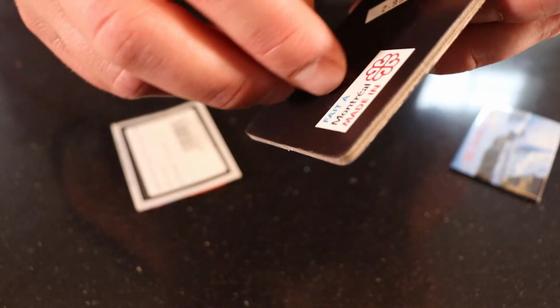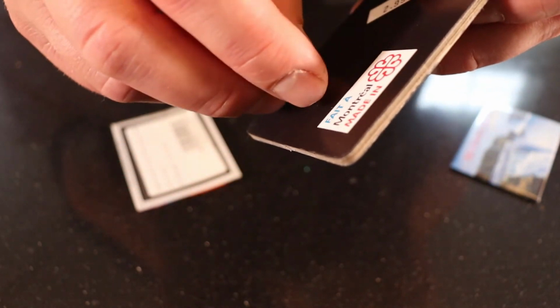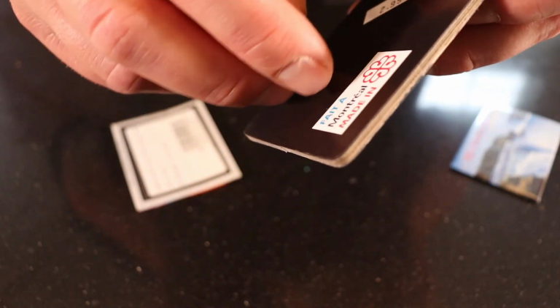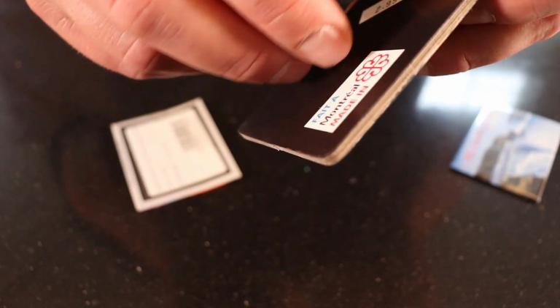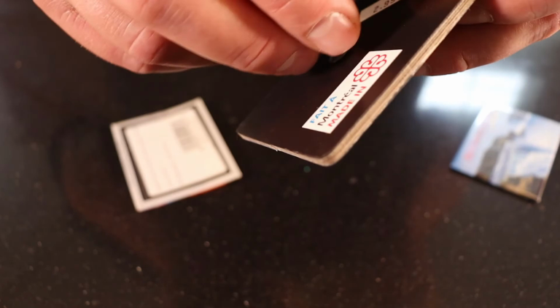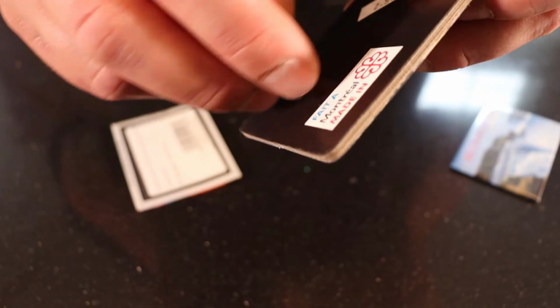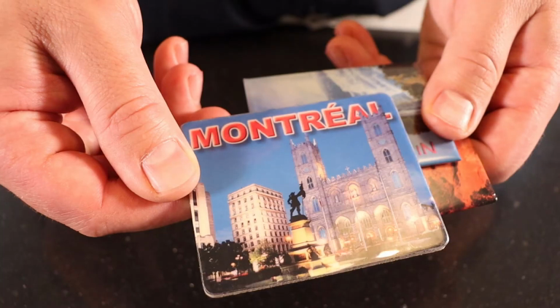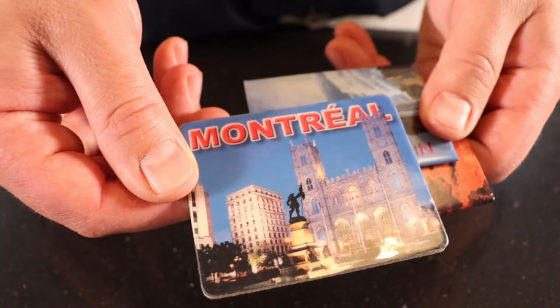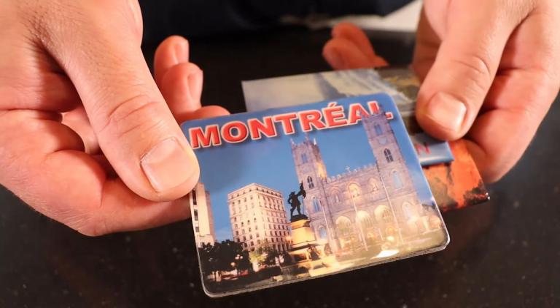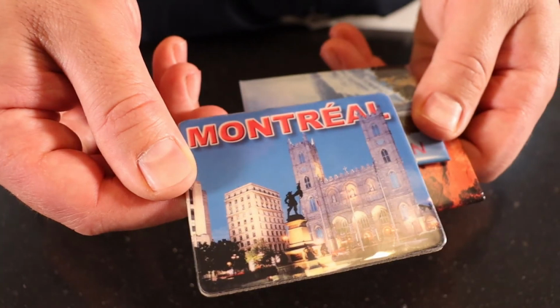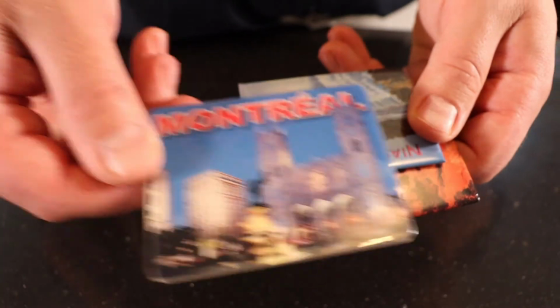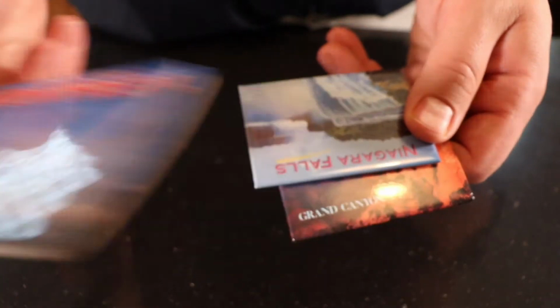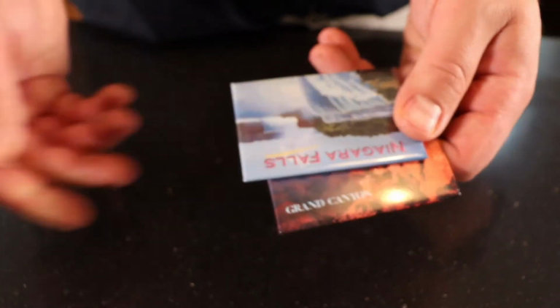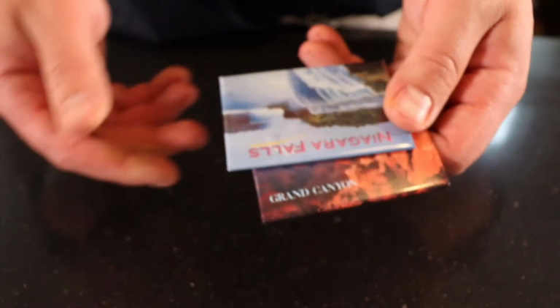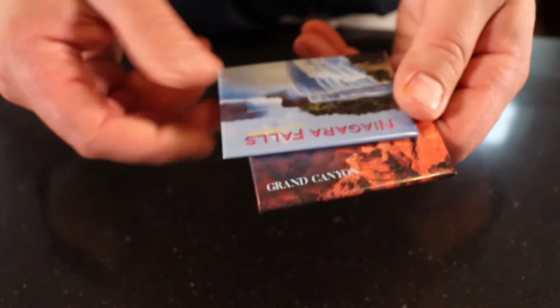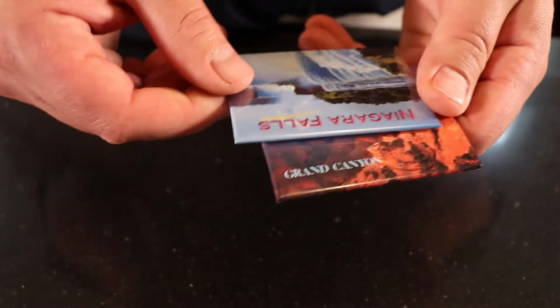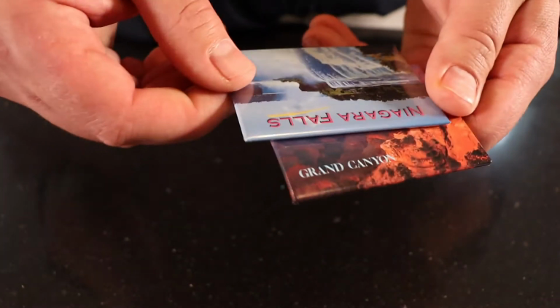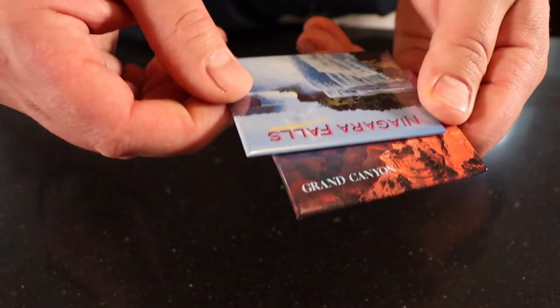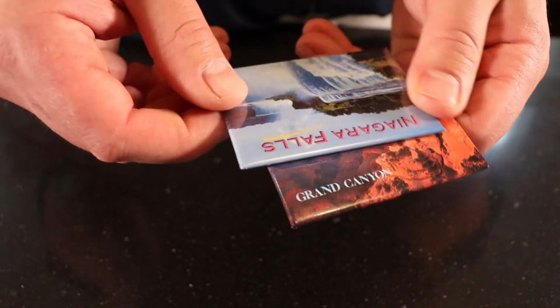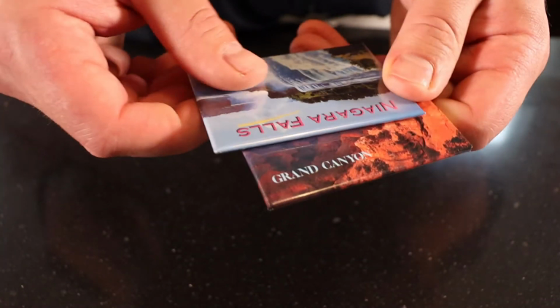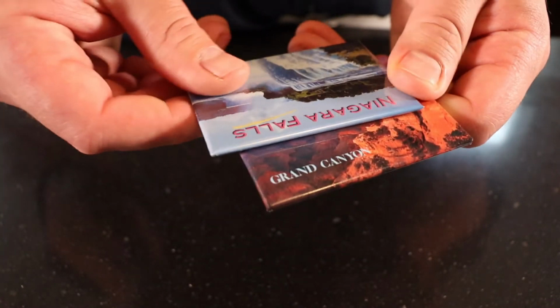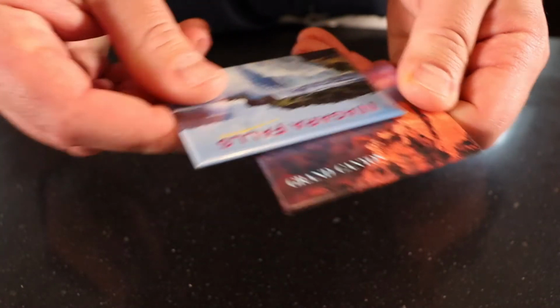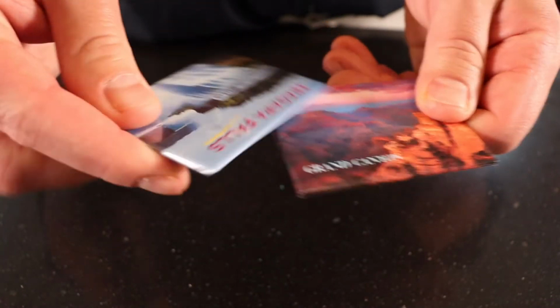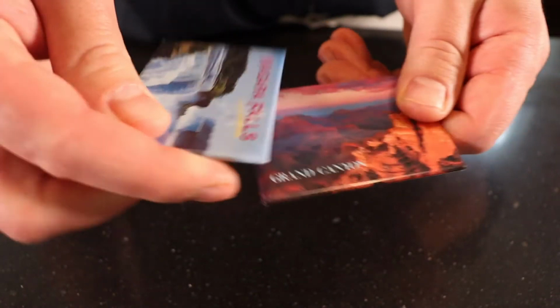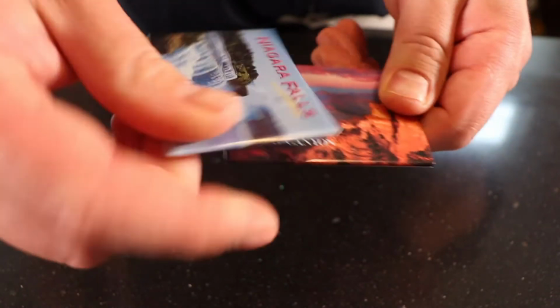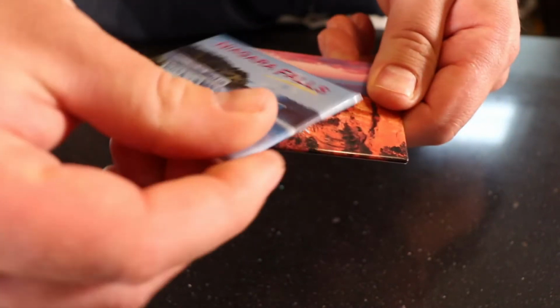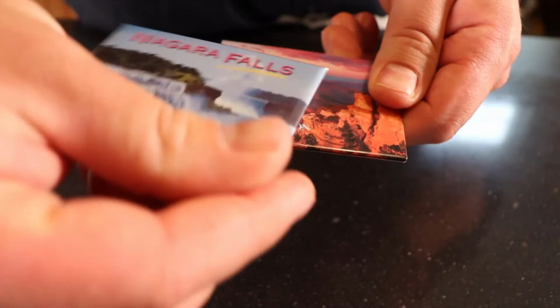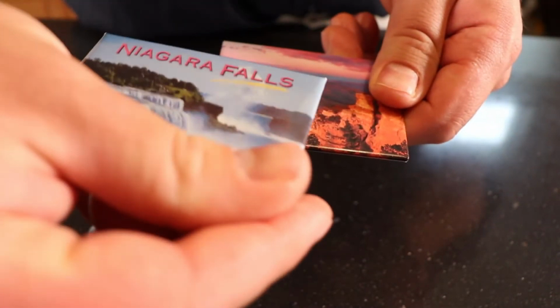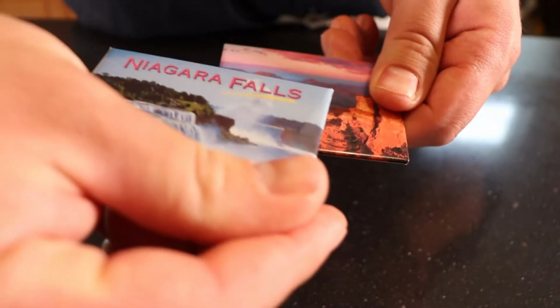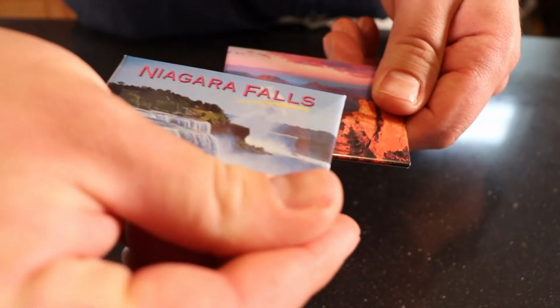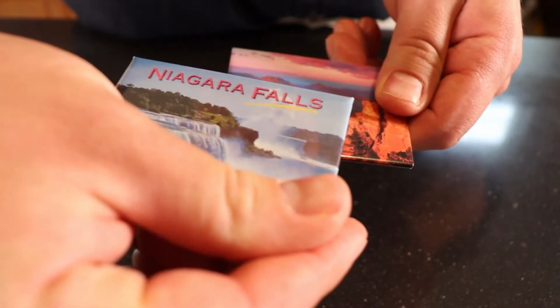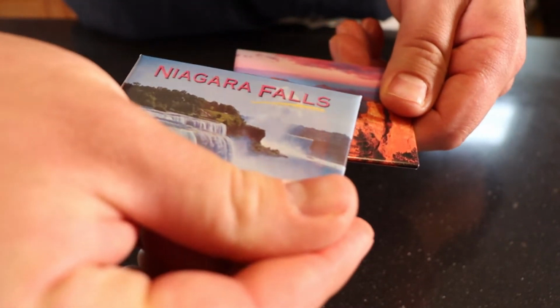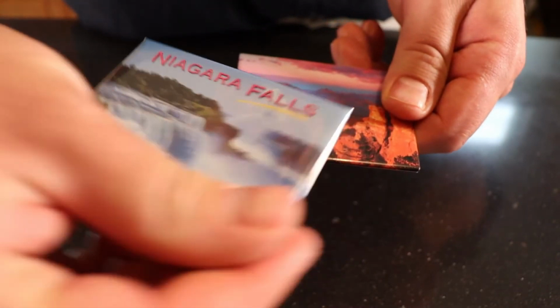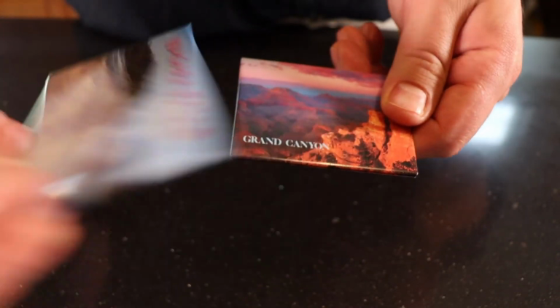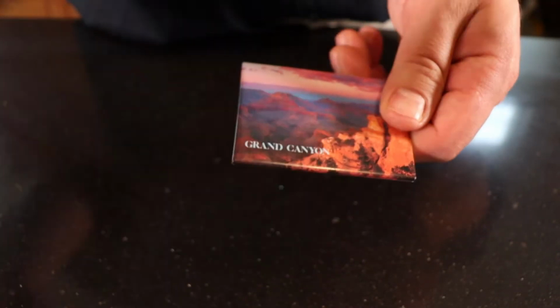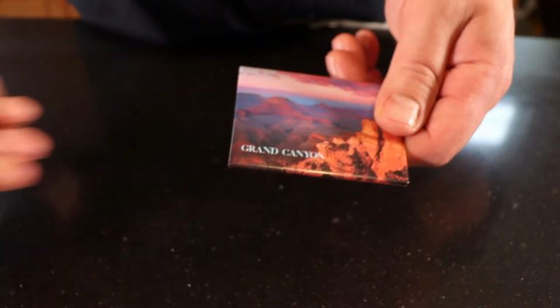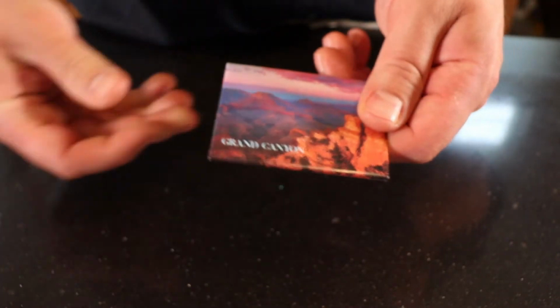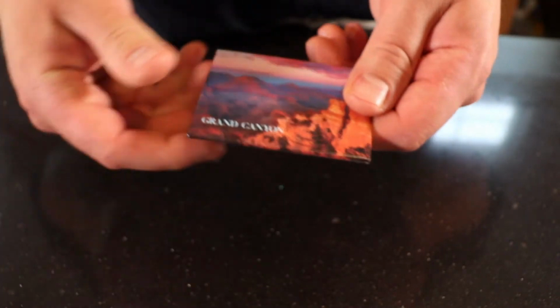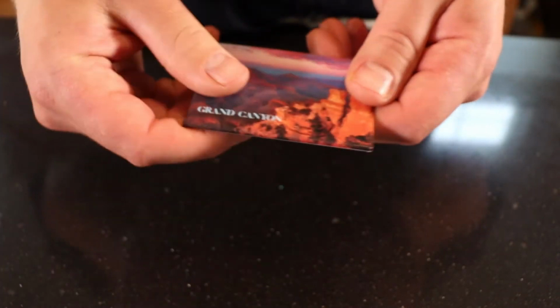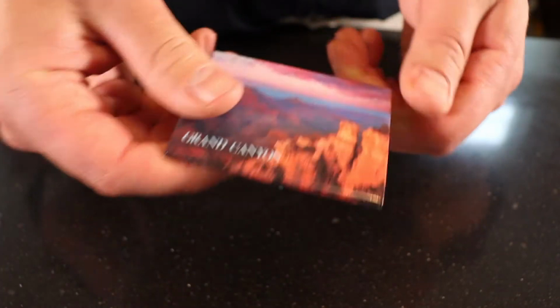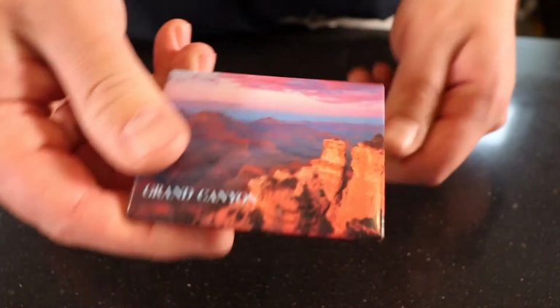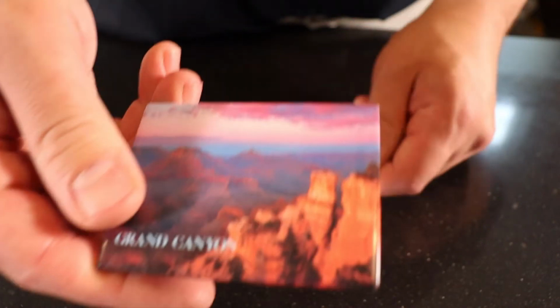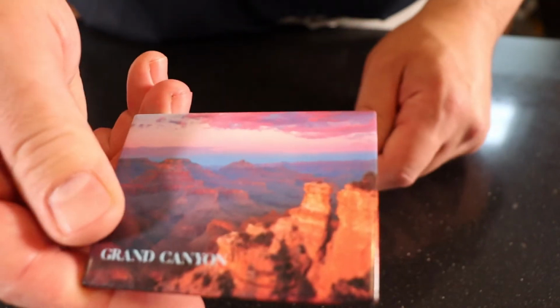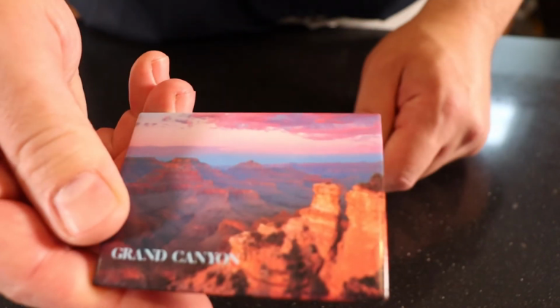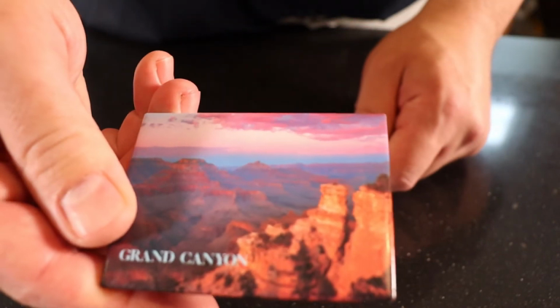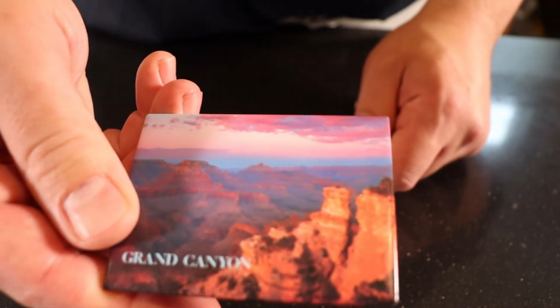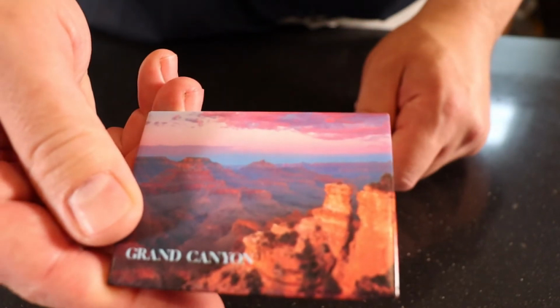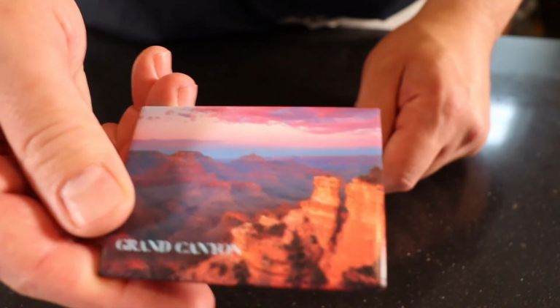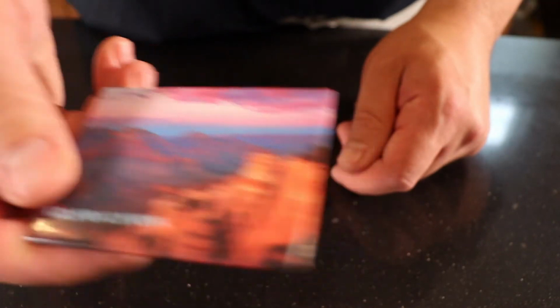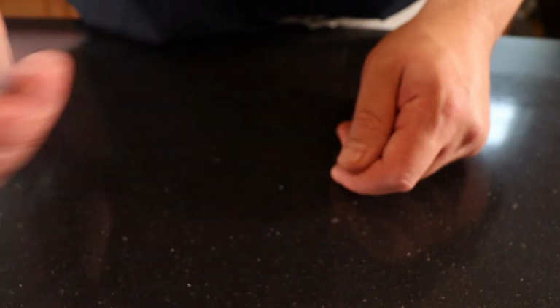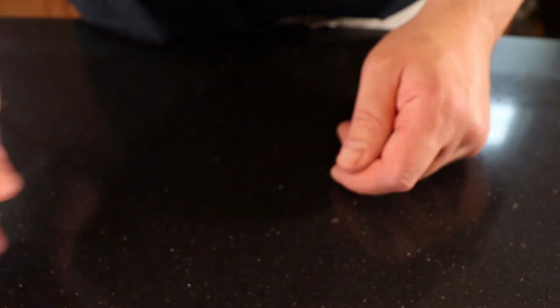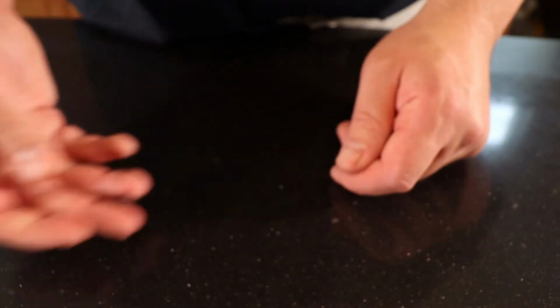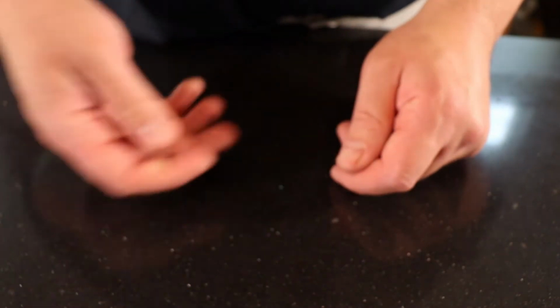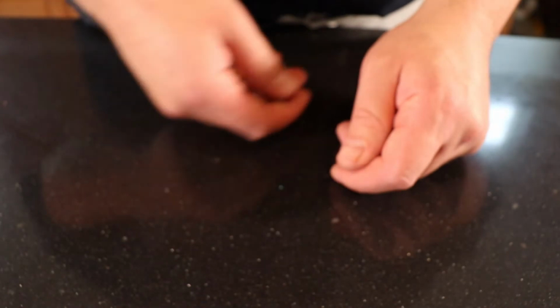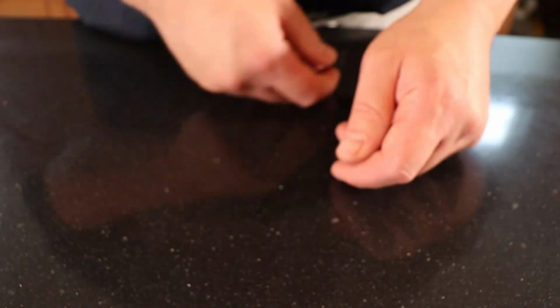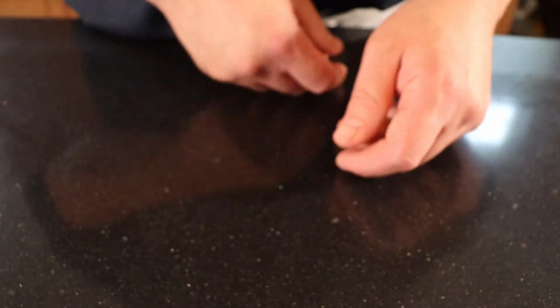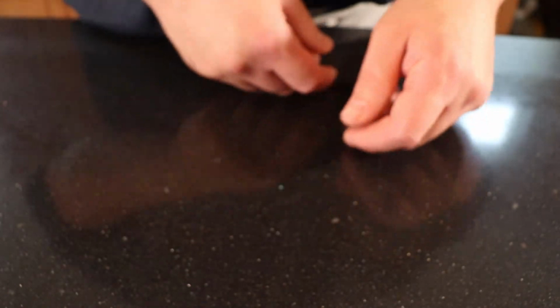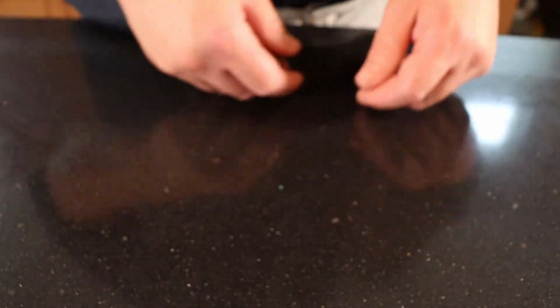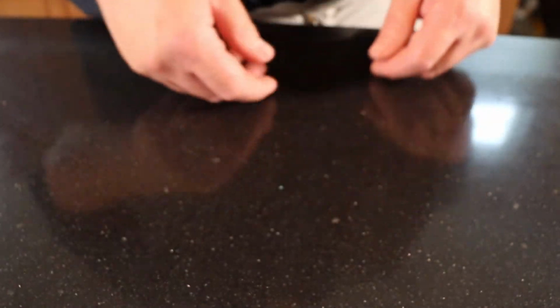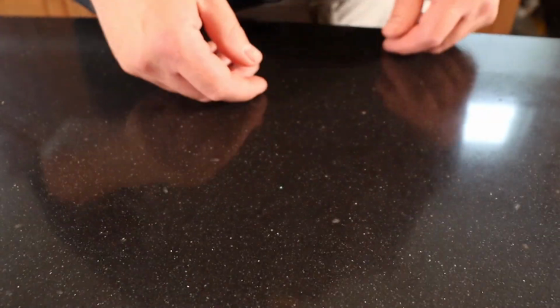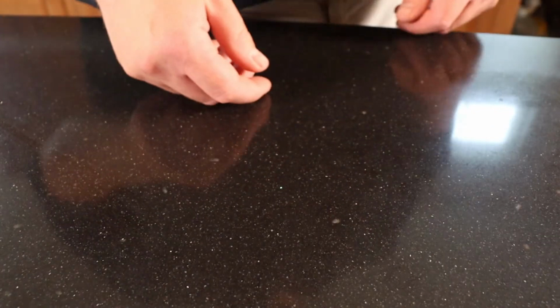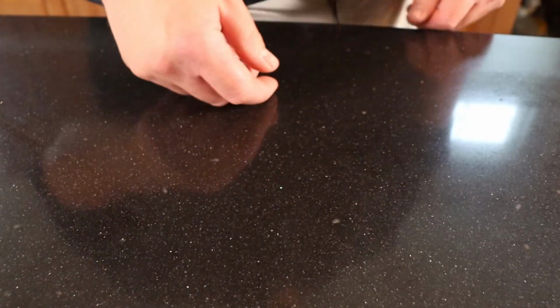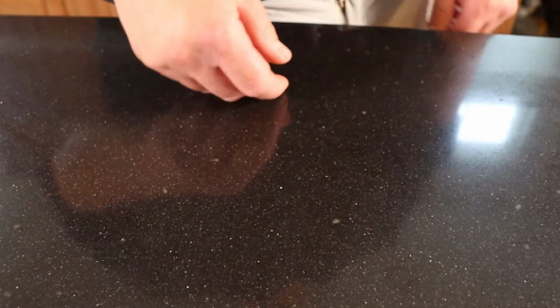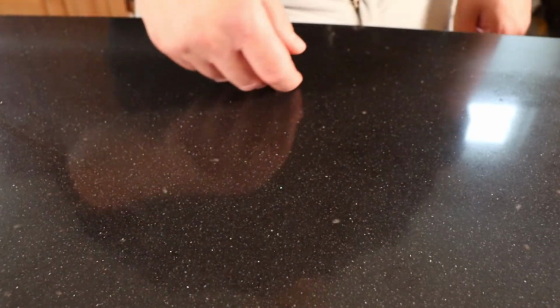So bye Montreal, bye Niagara Falls, and bye Grand Canyon — nice places to visit, but sucky stud finders.